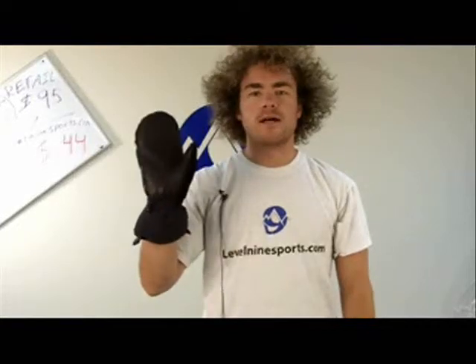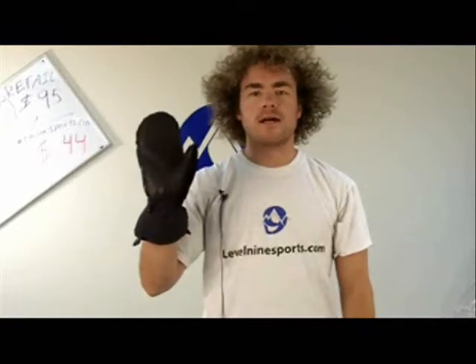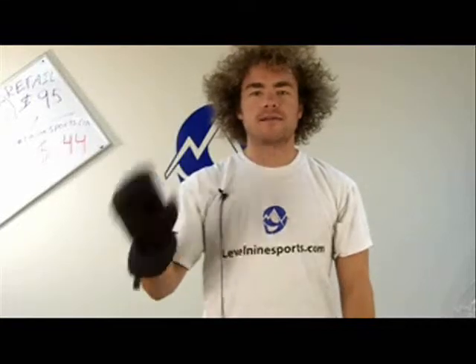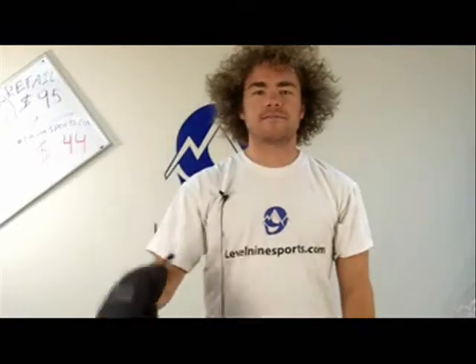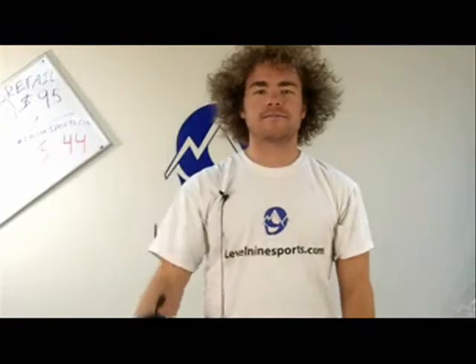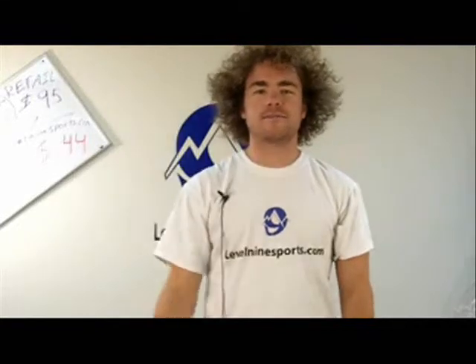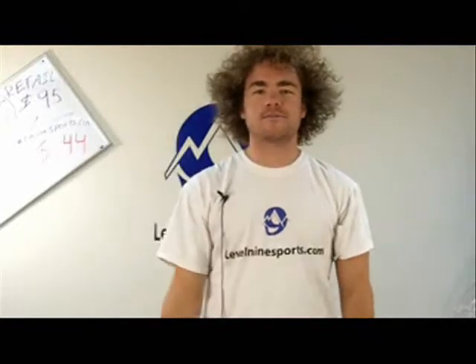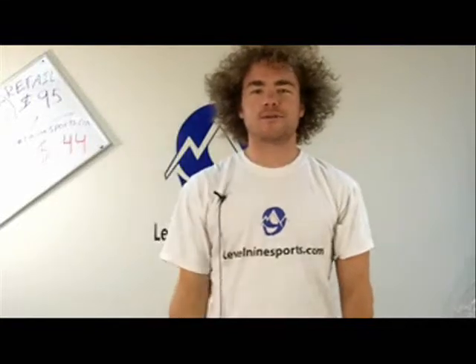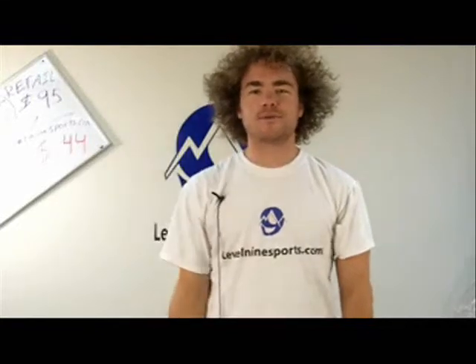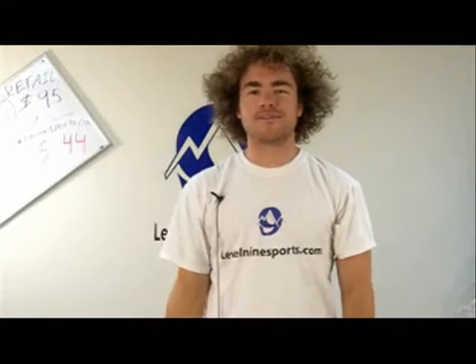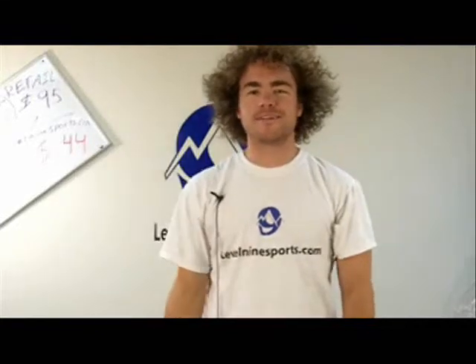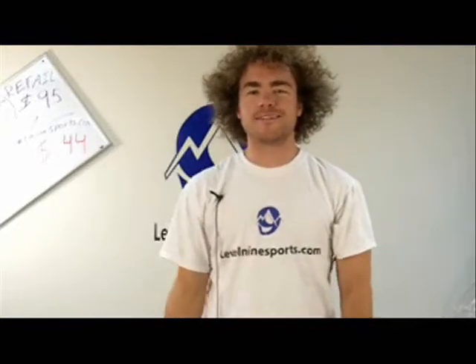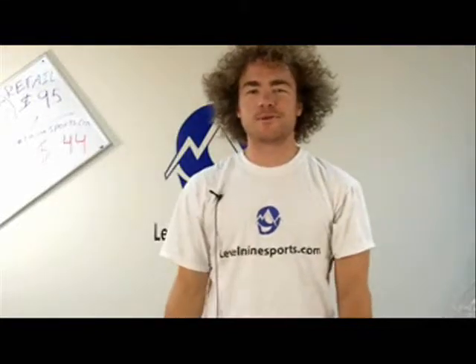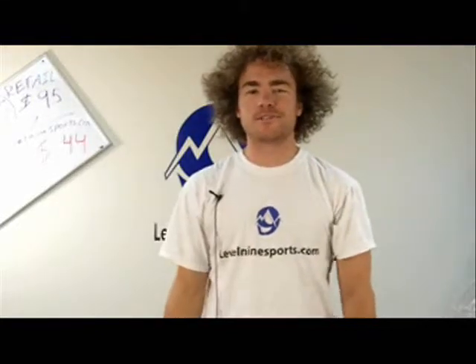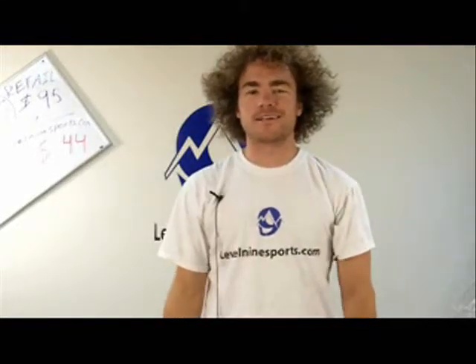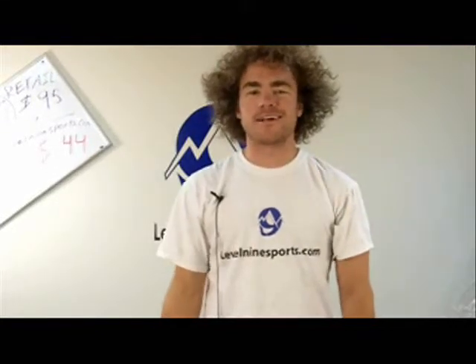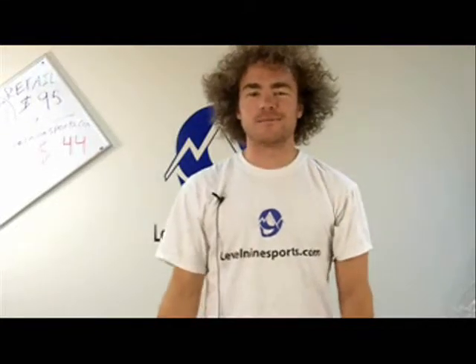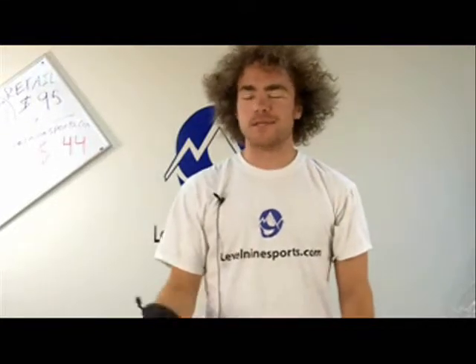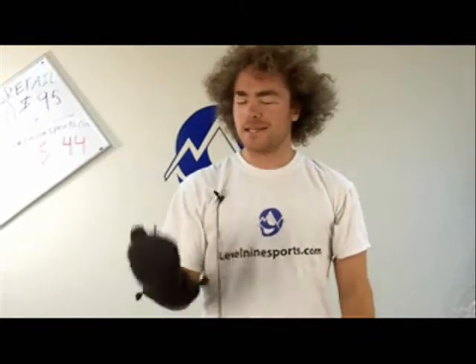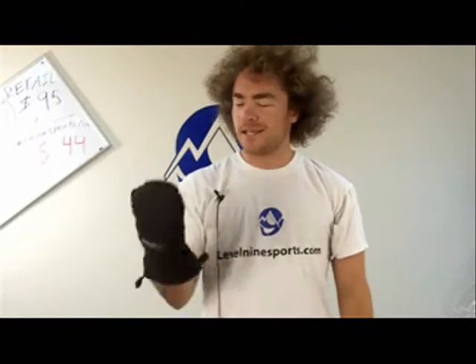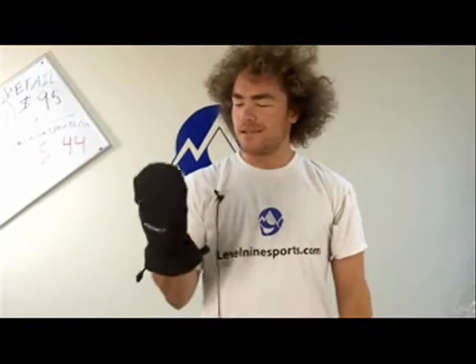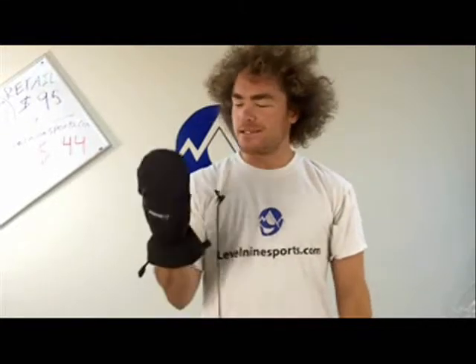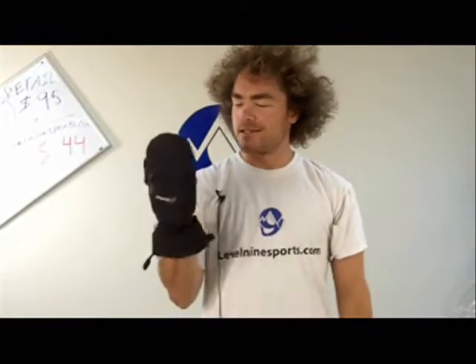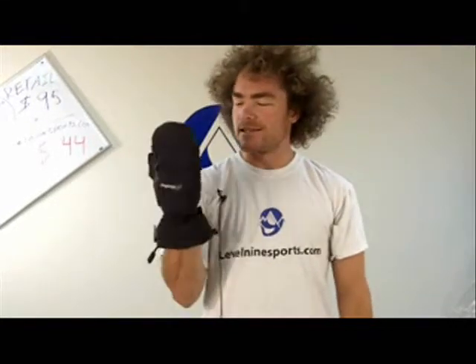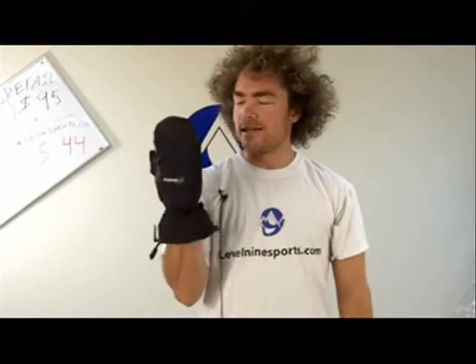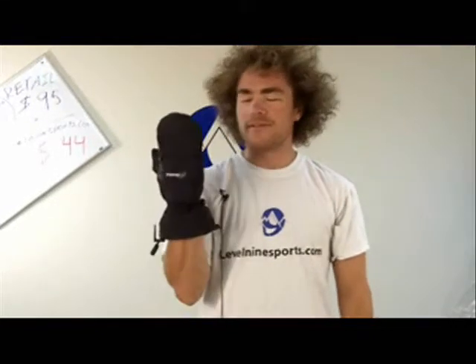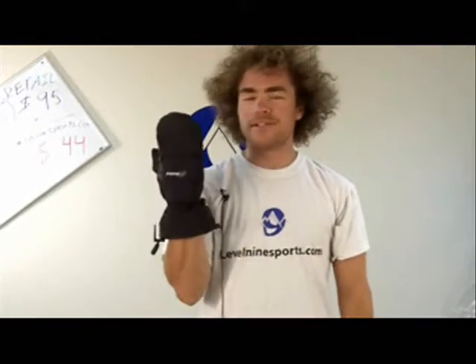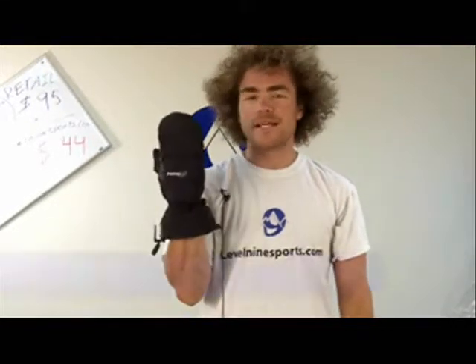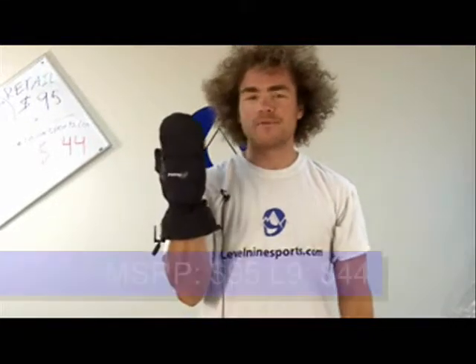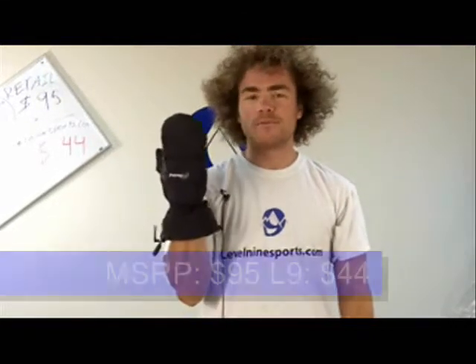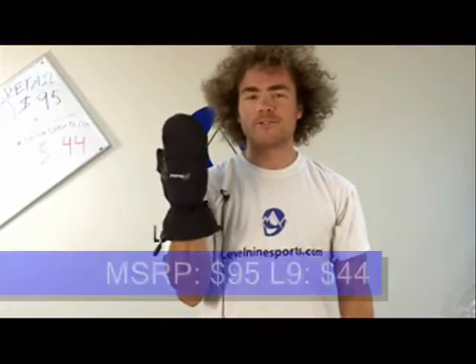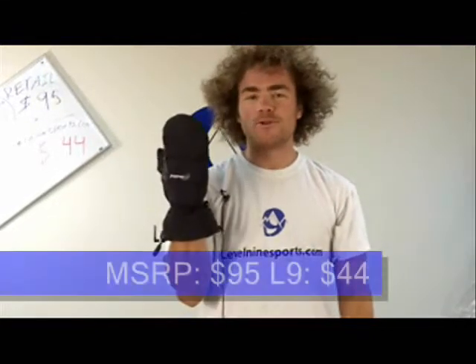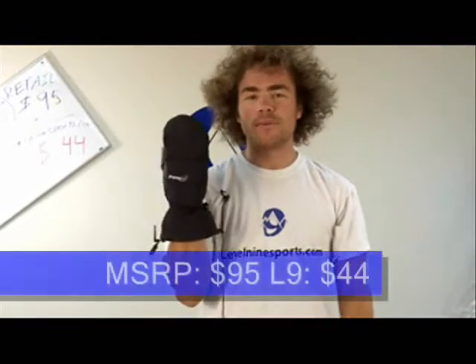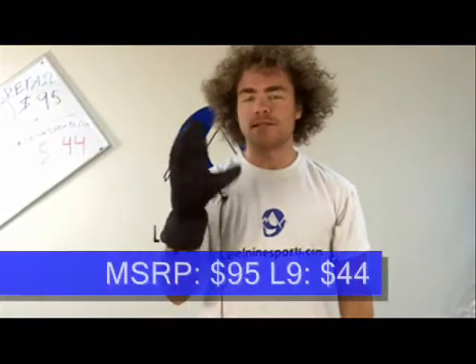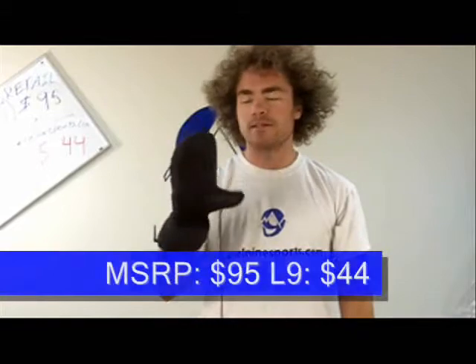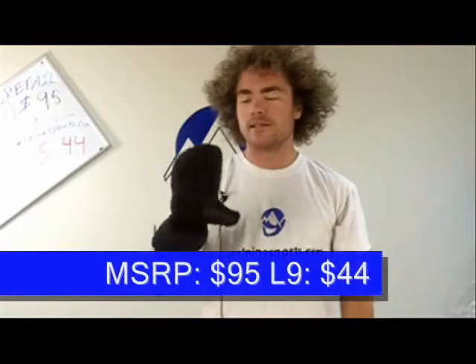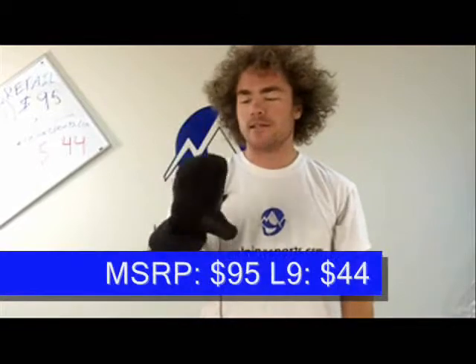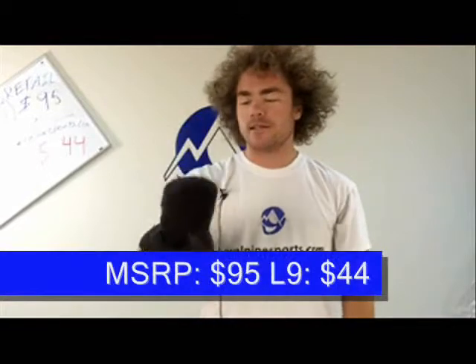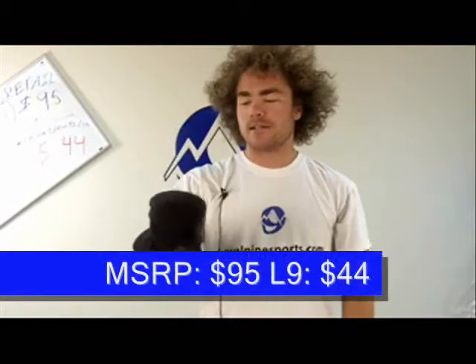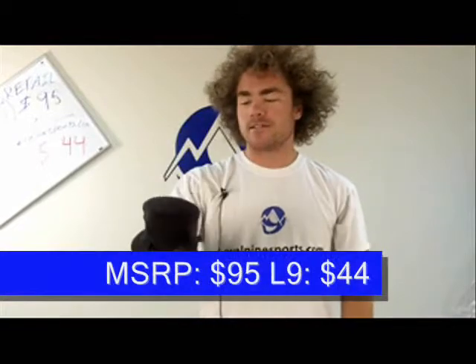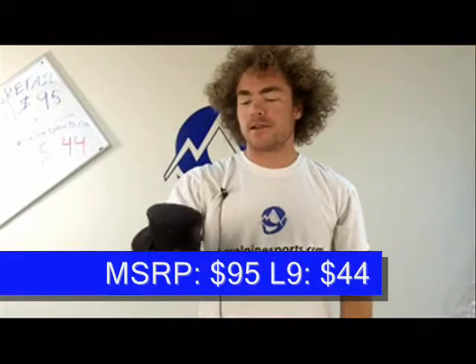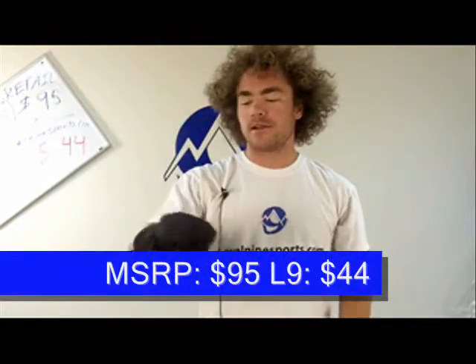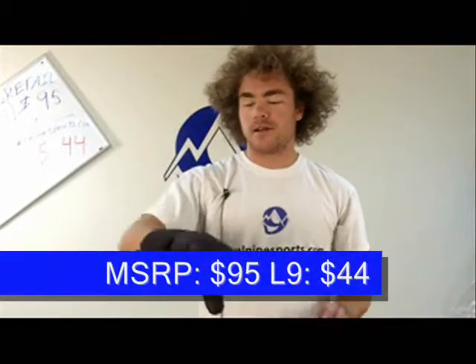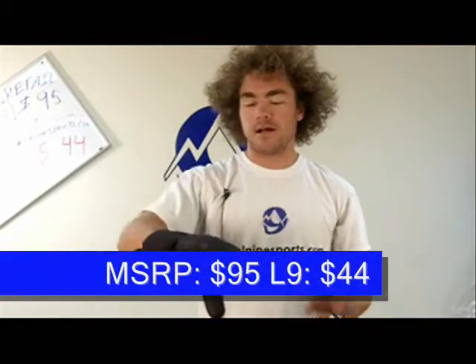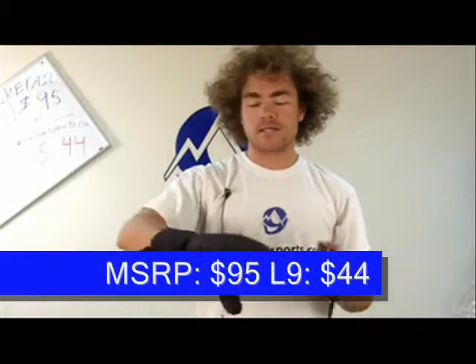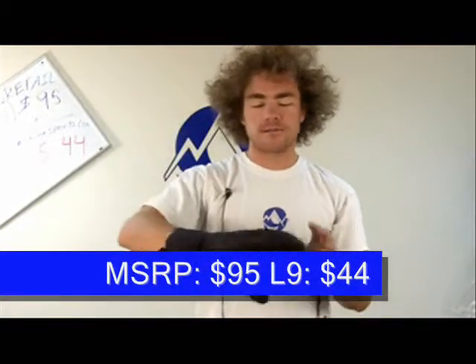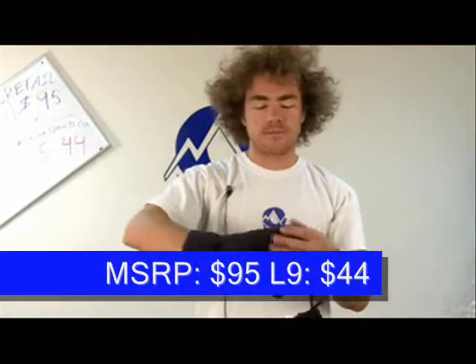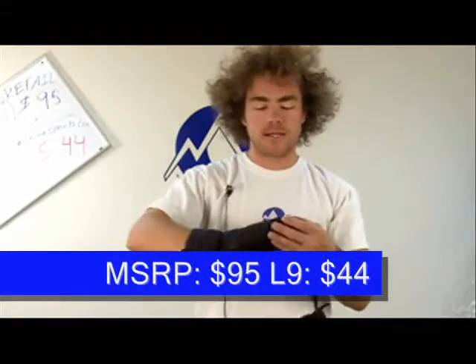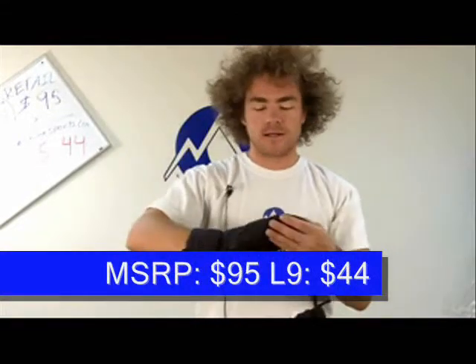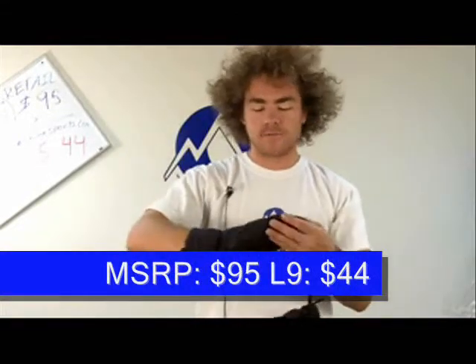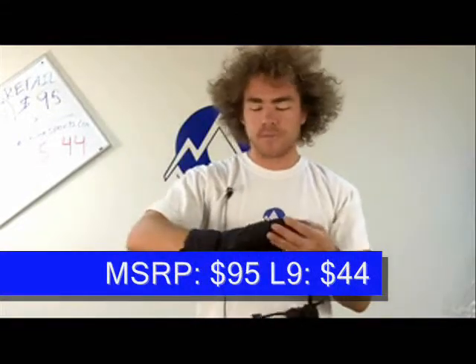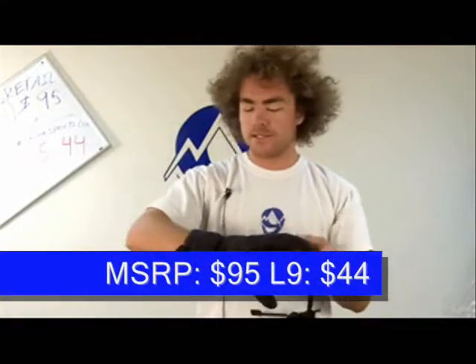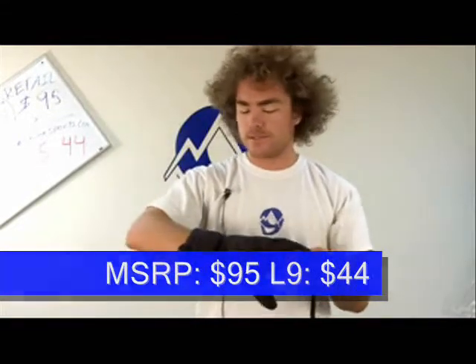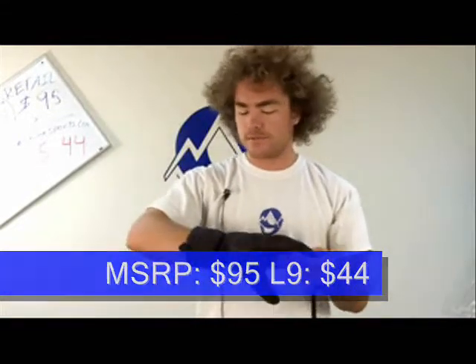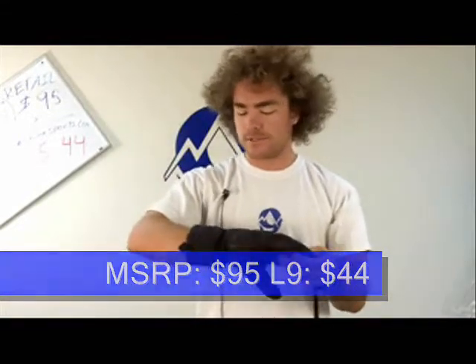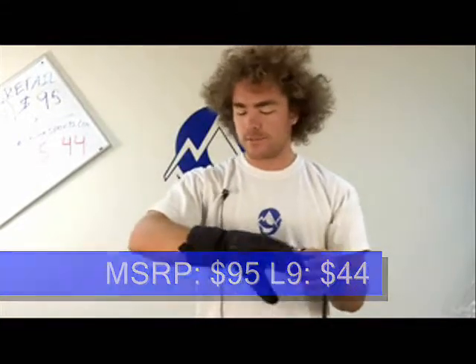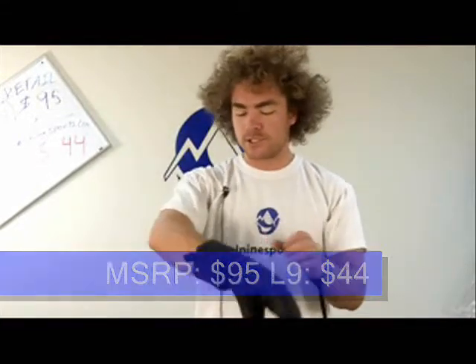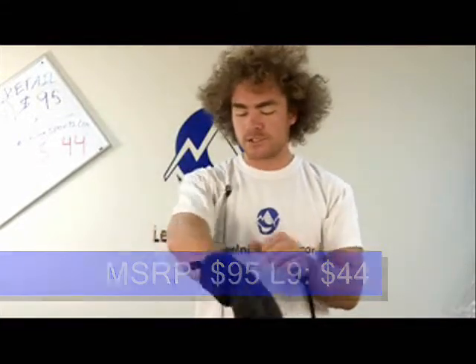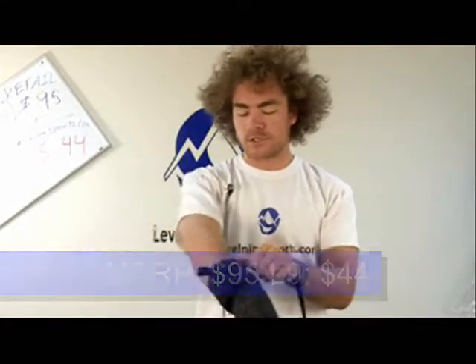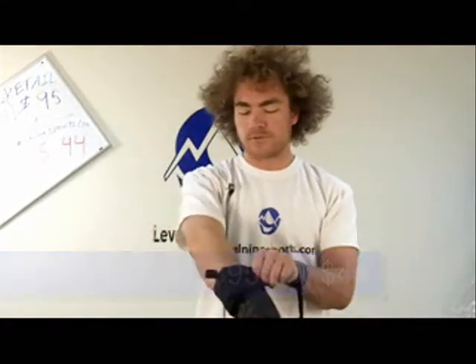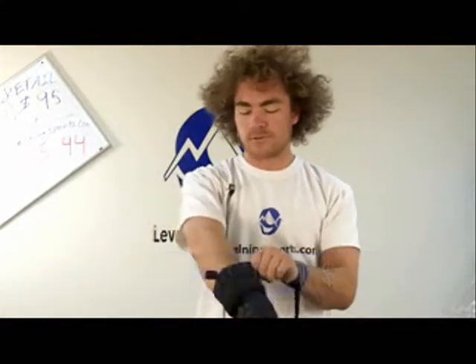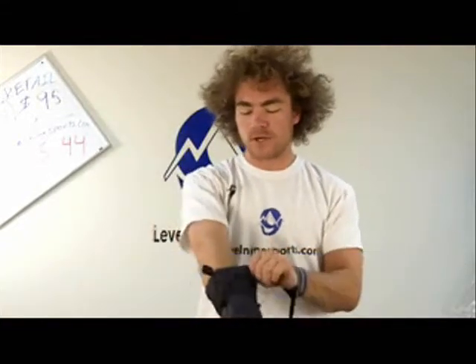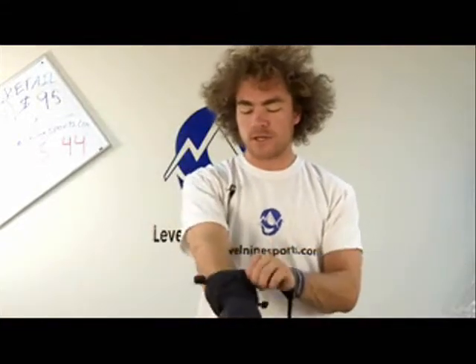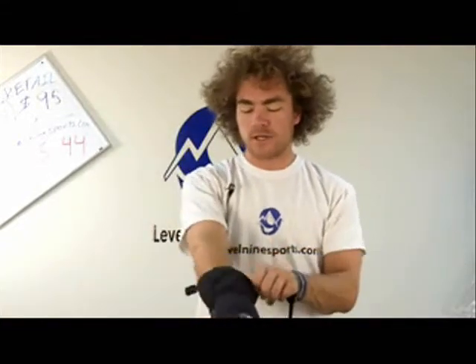Hi, I'm Chuck with level9sports.com and this is the Cloud Veil Down Patrol Mitten. These are an awesome pair of mittens if it's what you're looking for.